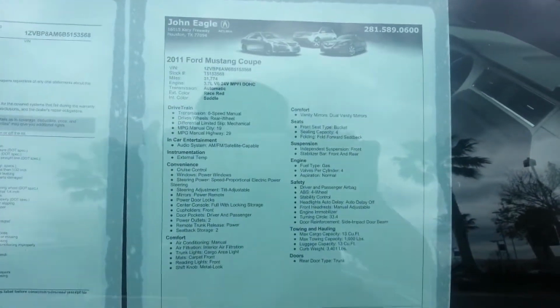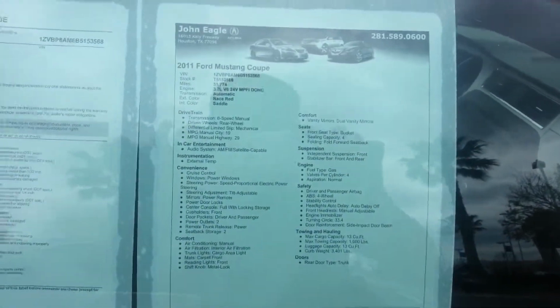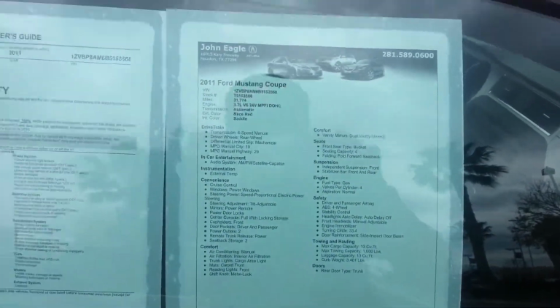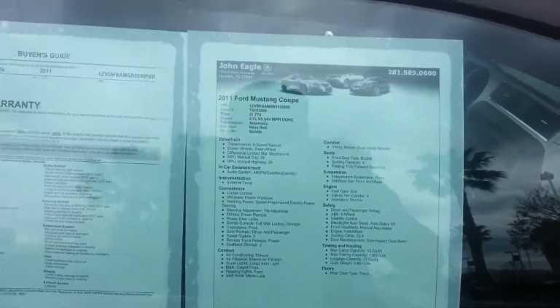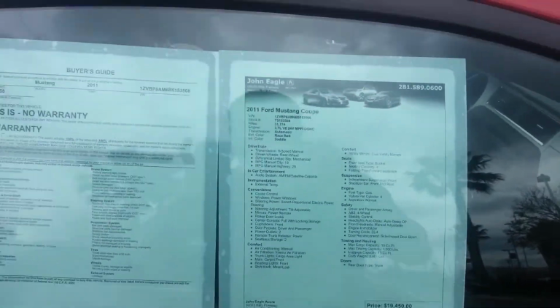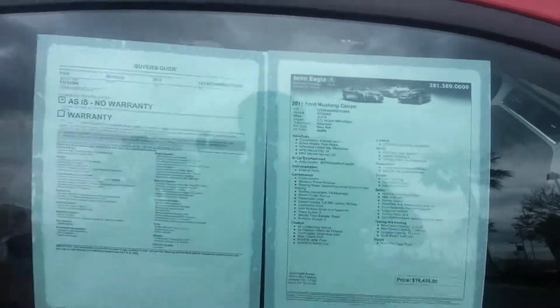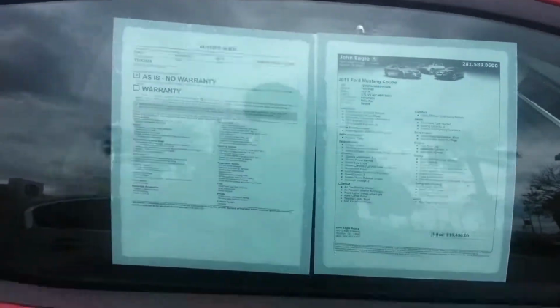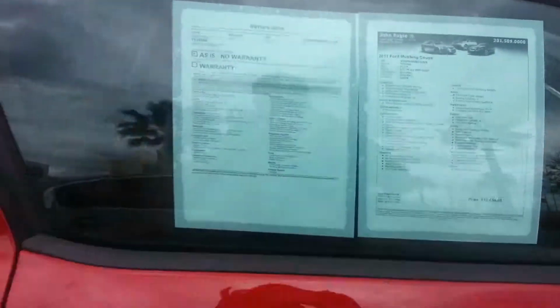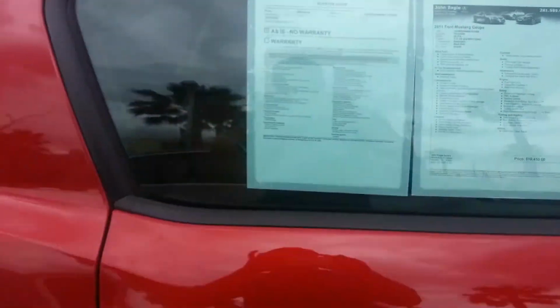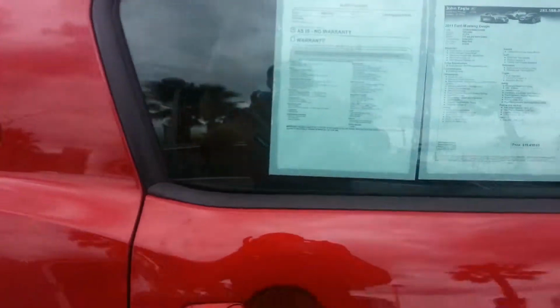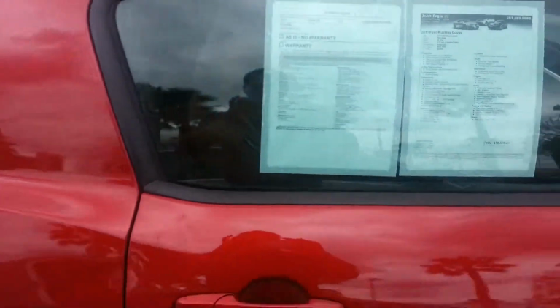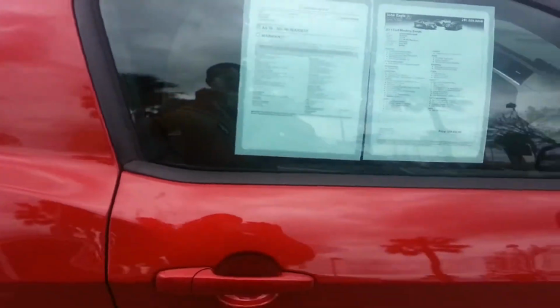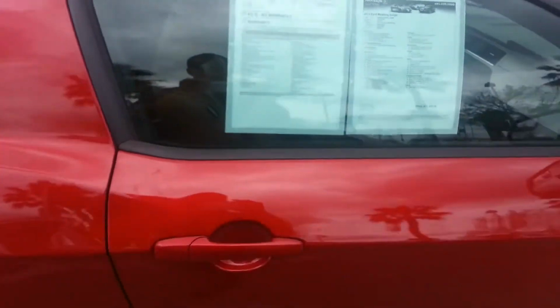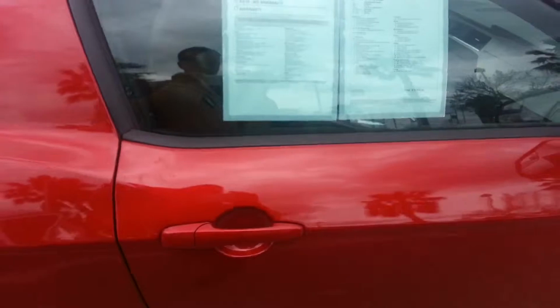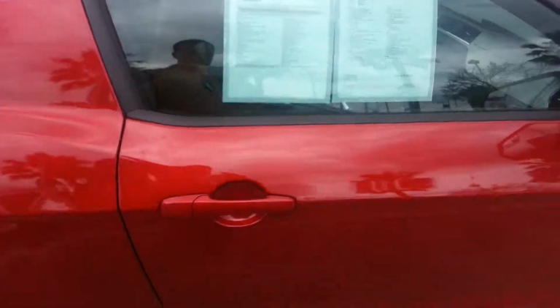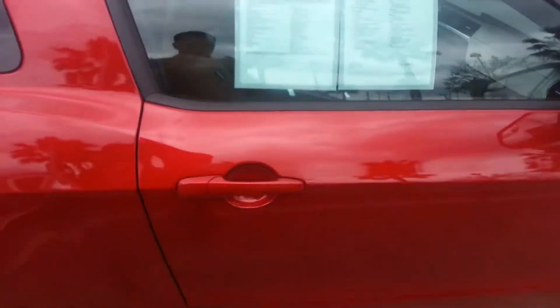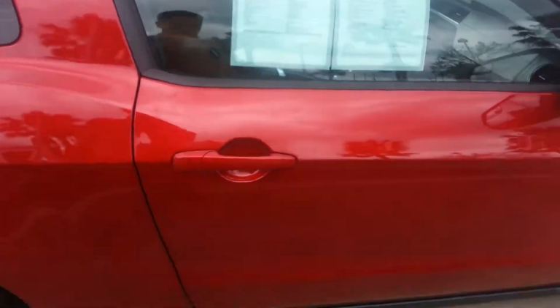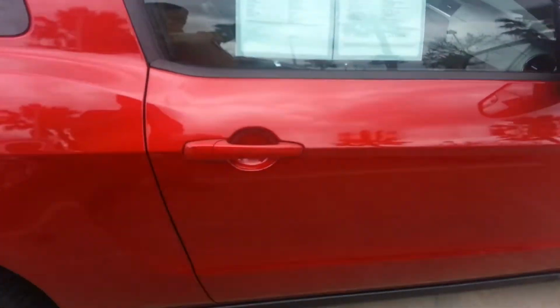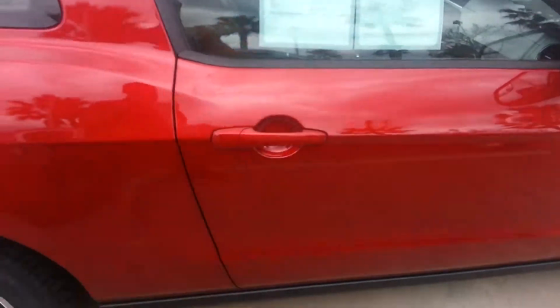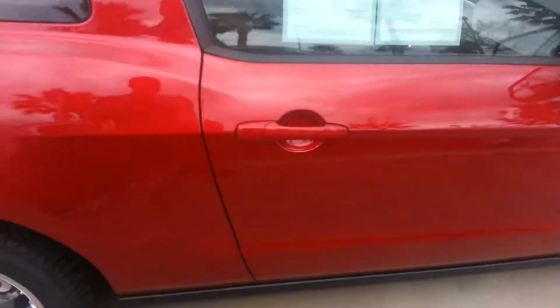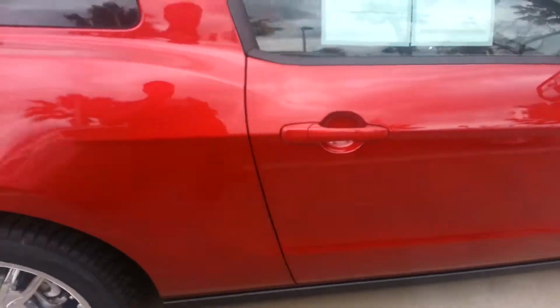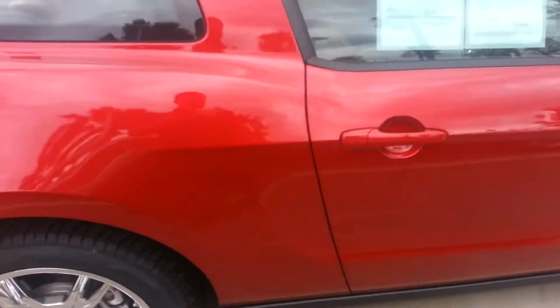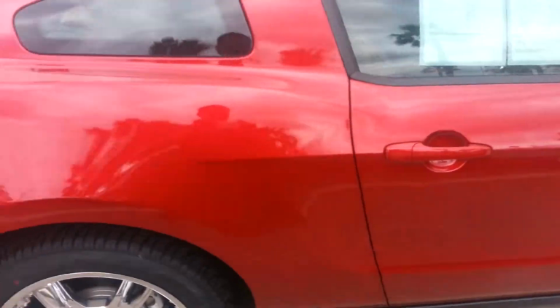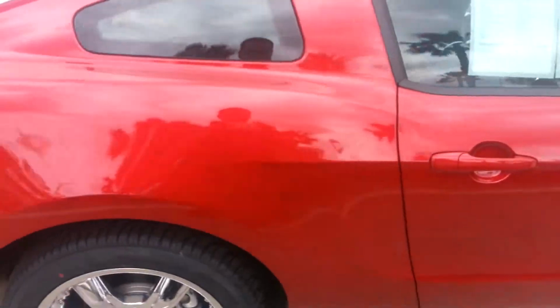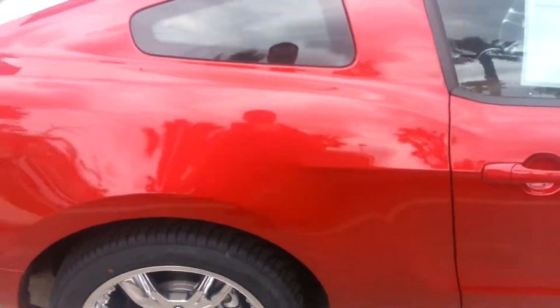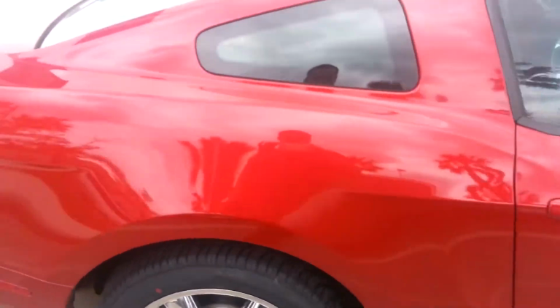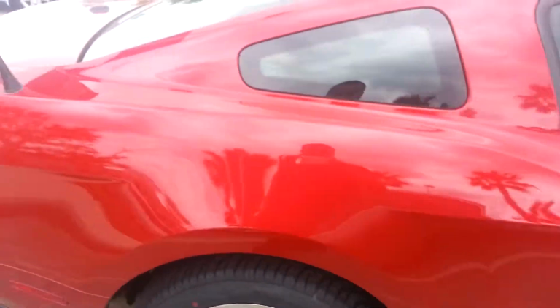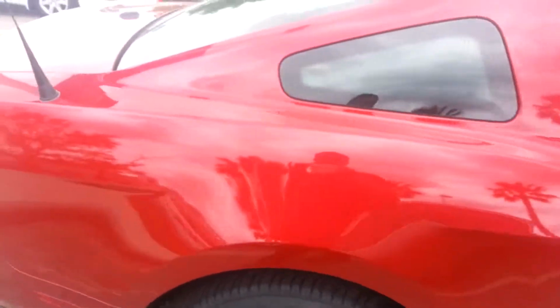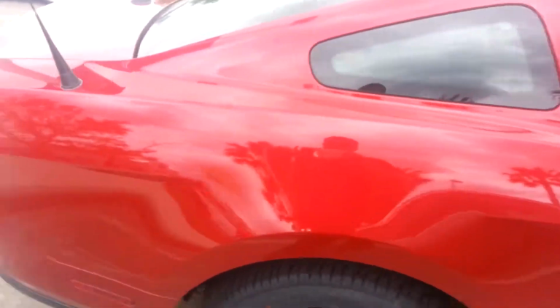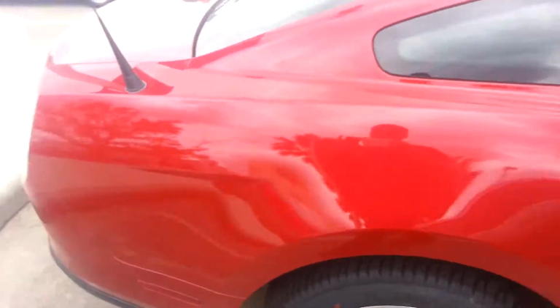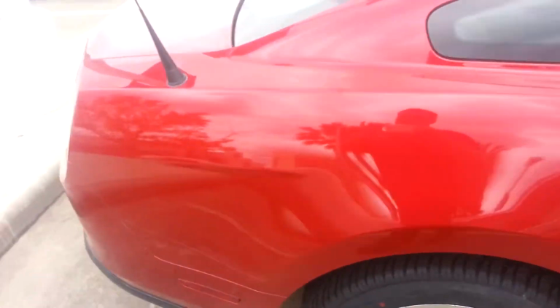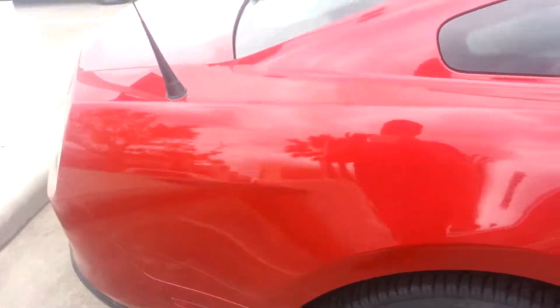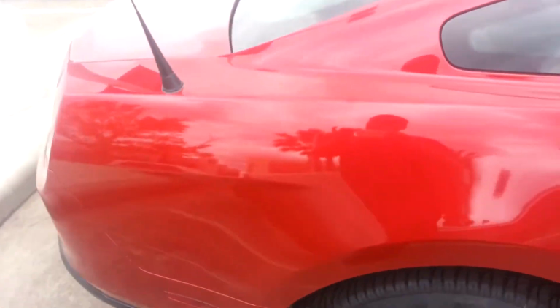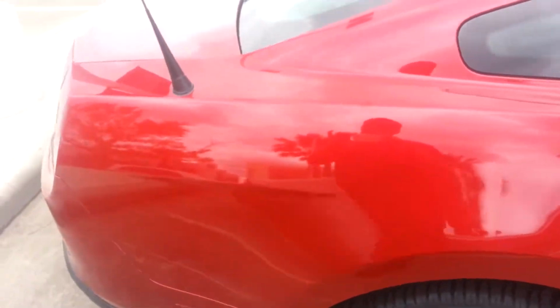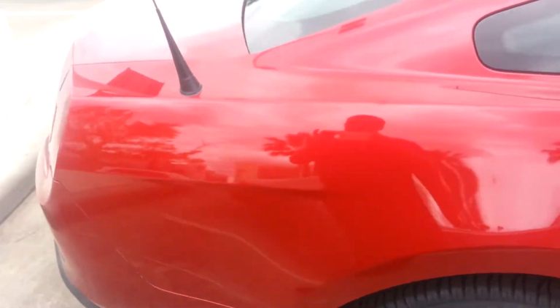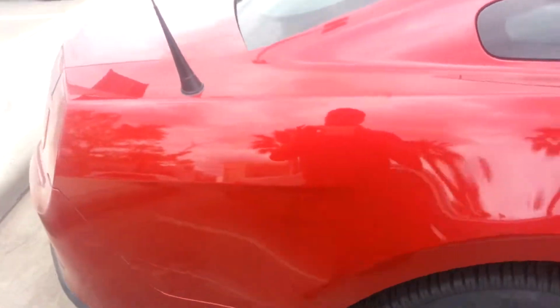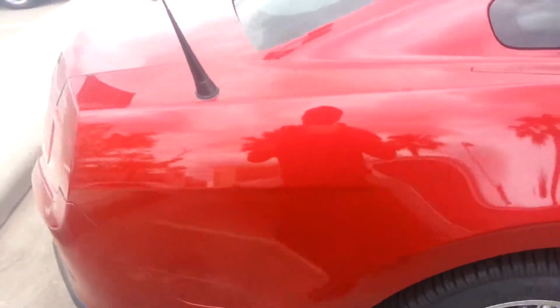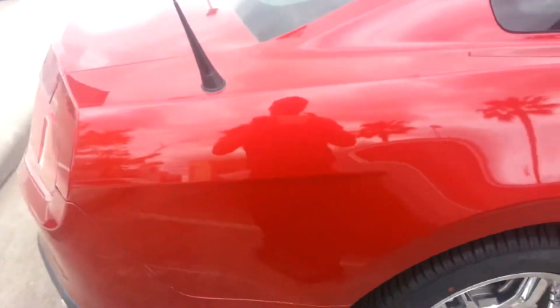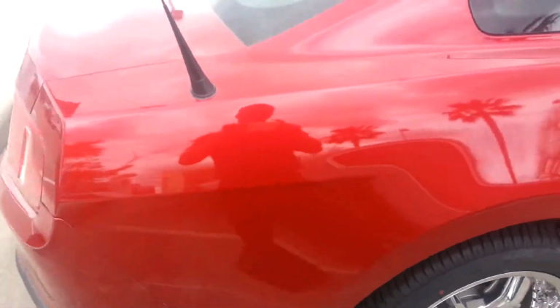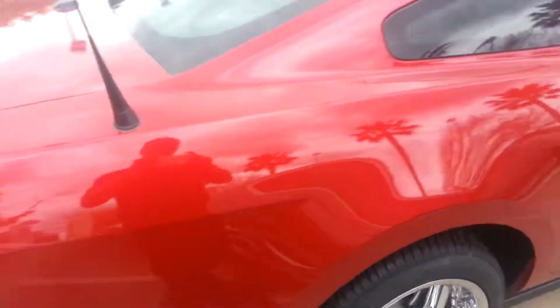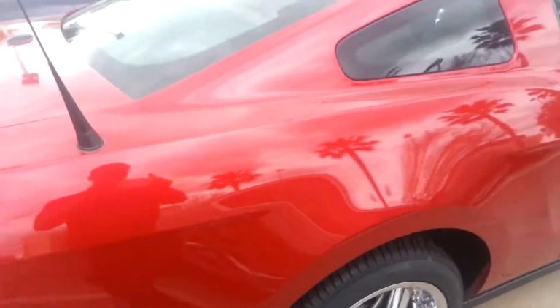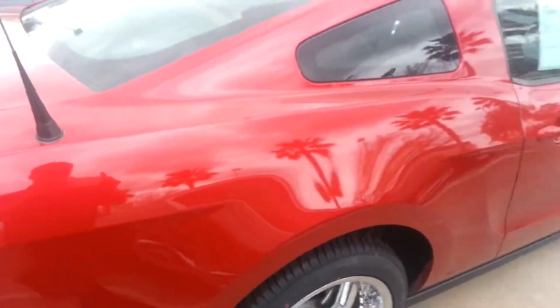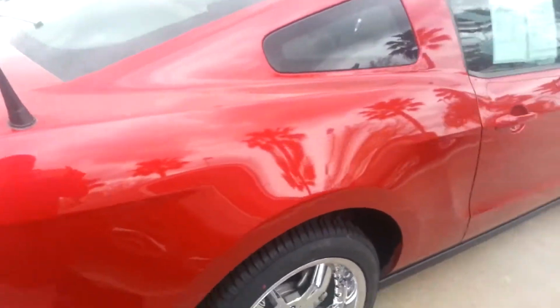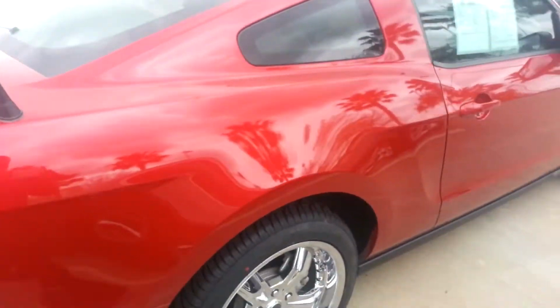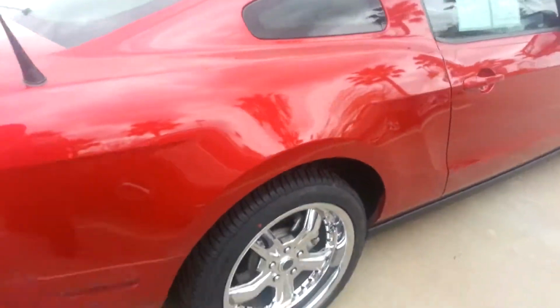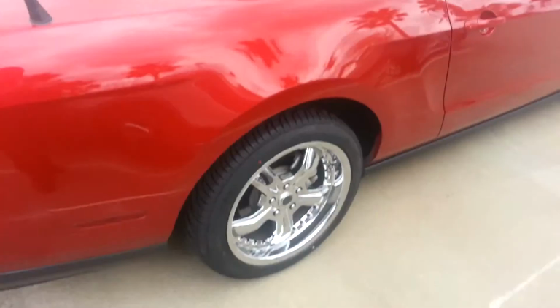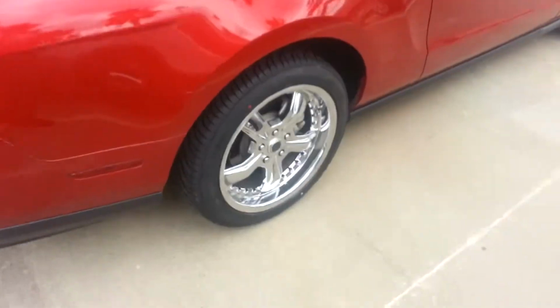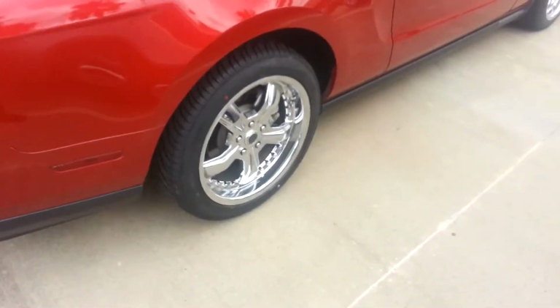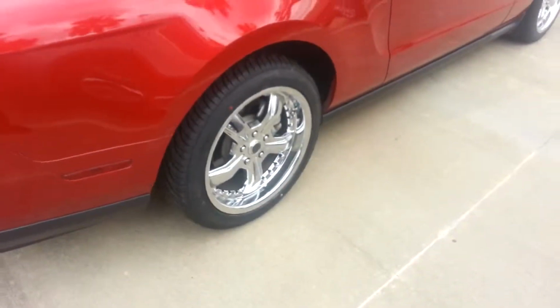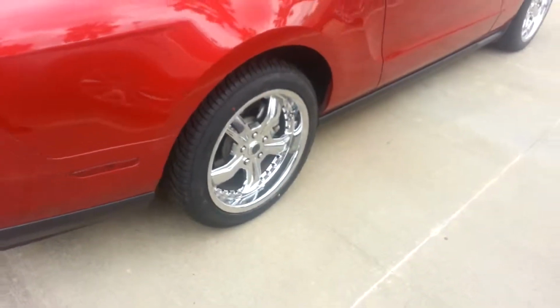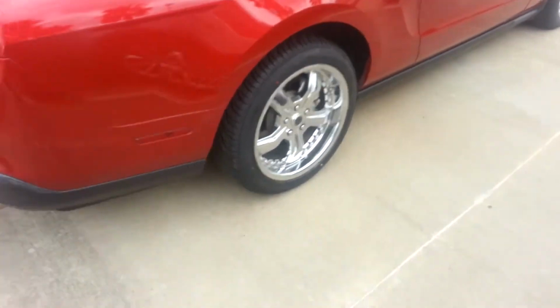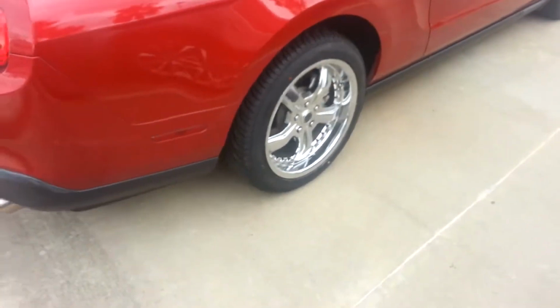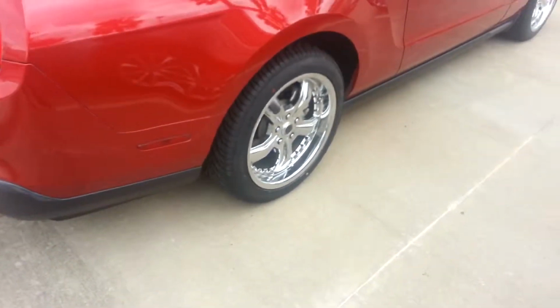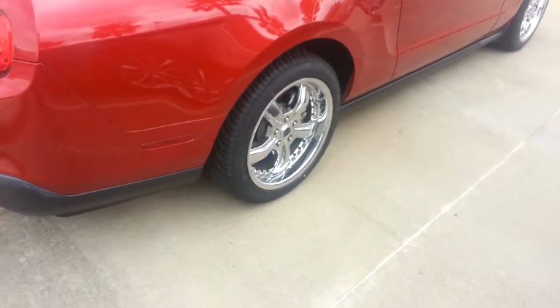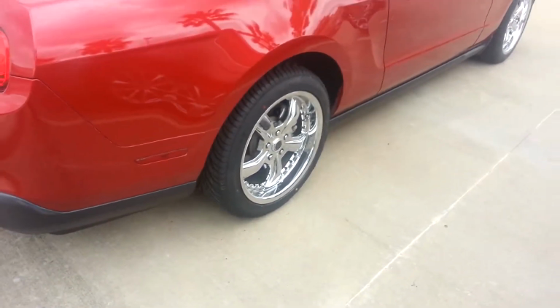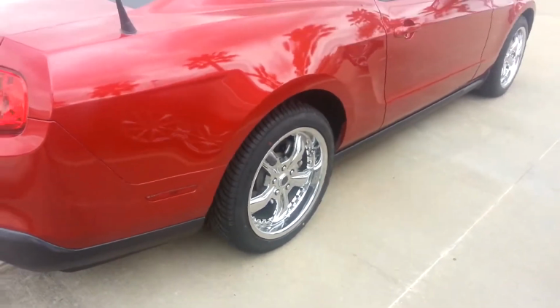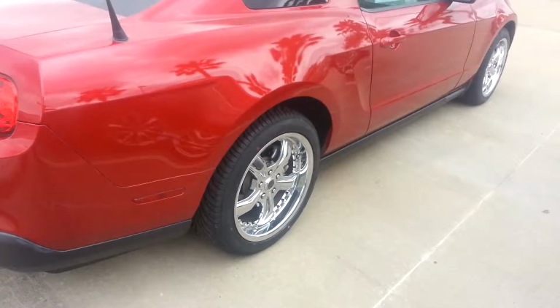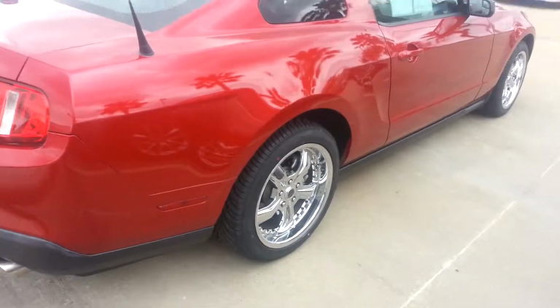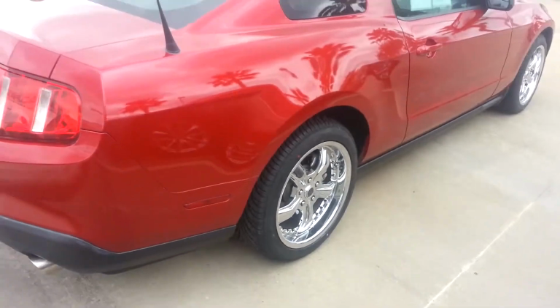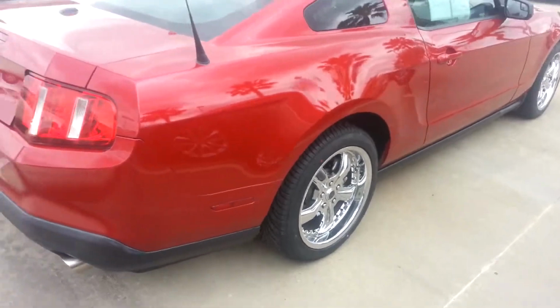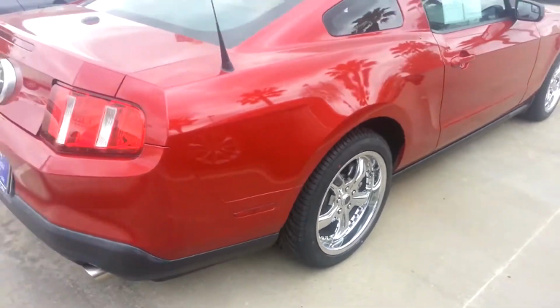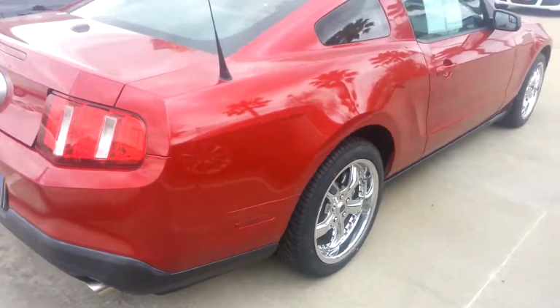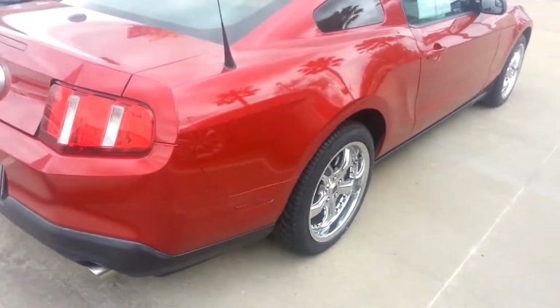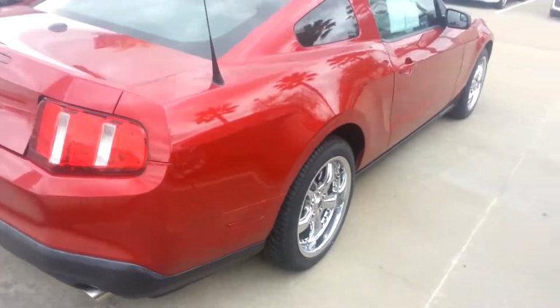That's our window sticker on there. We have these on all of our cars, so you come on our lot and you can see all the details on the cars. No need to guess — there's no guessing games over here.